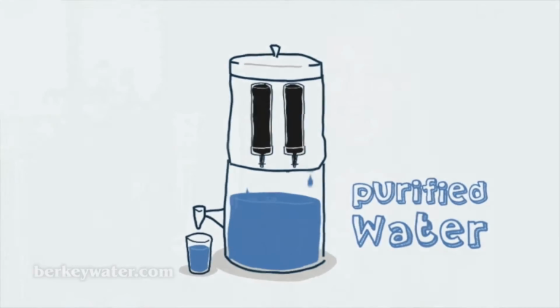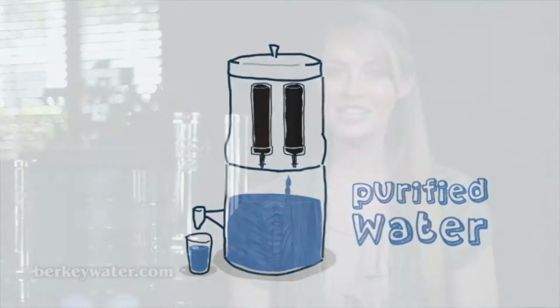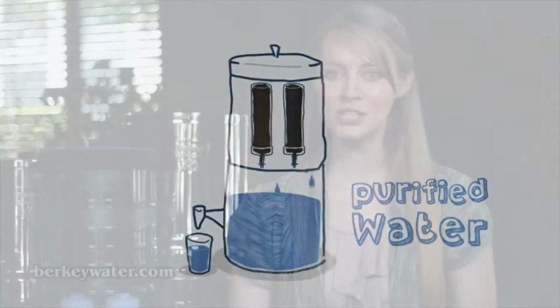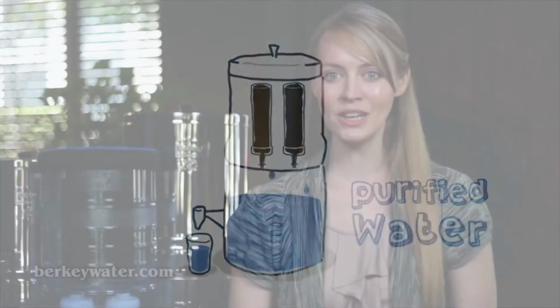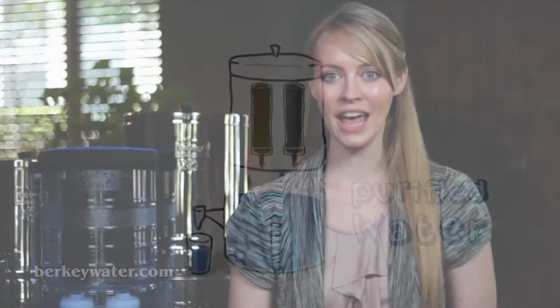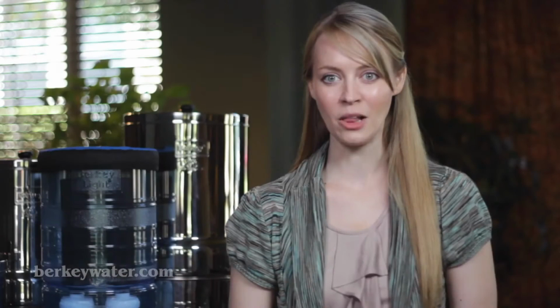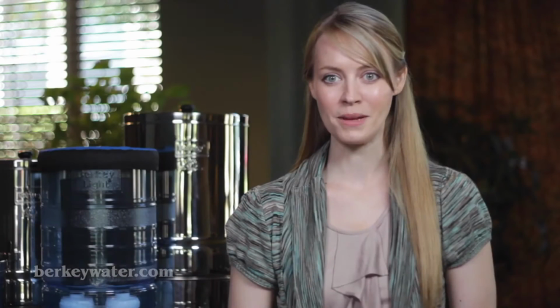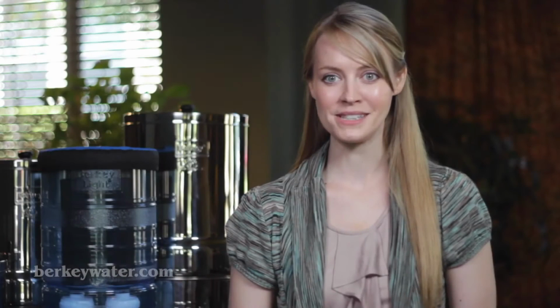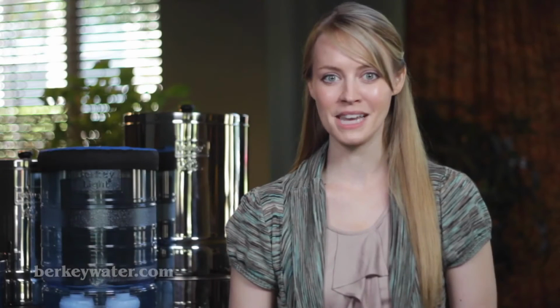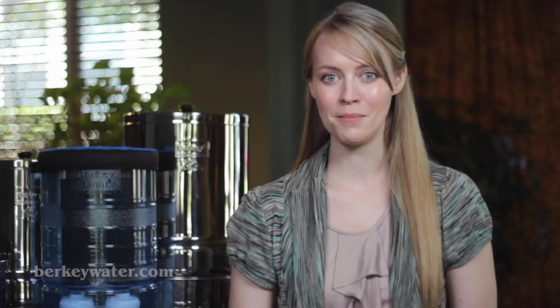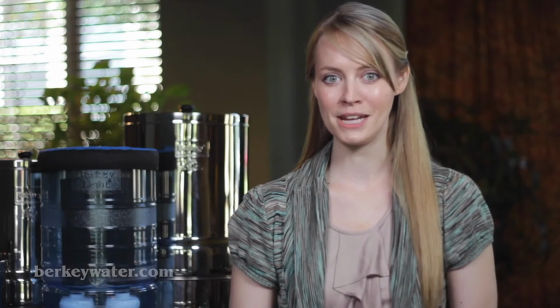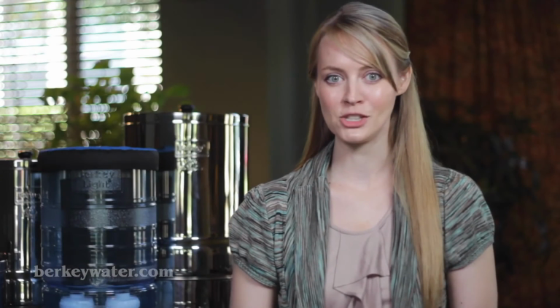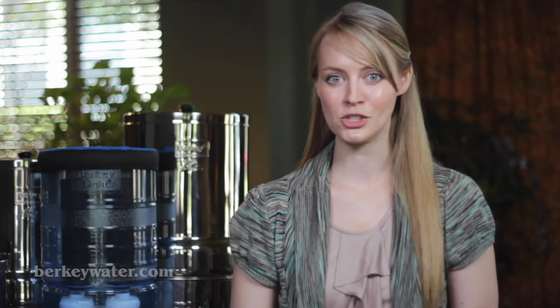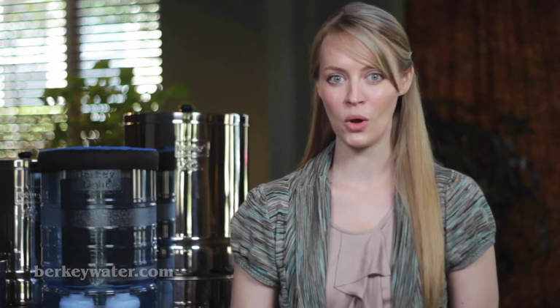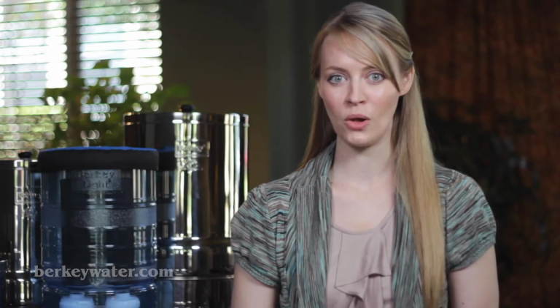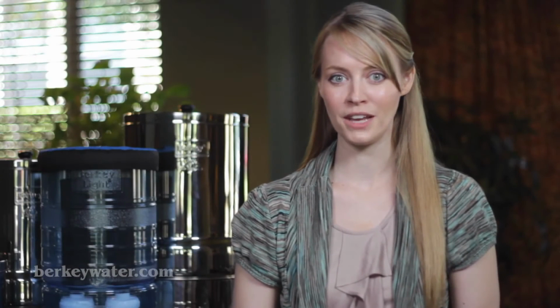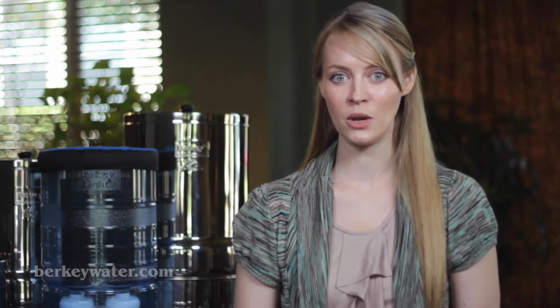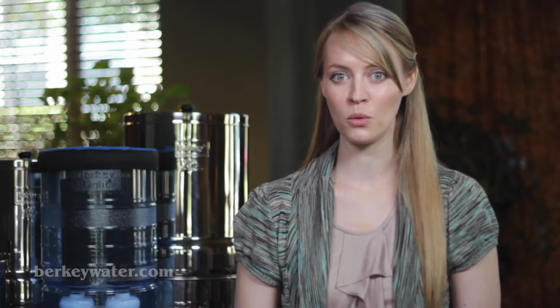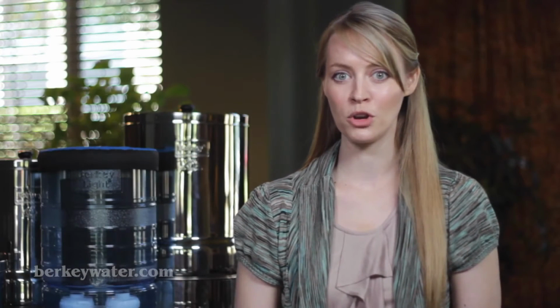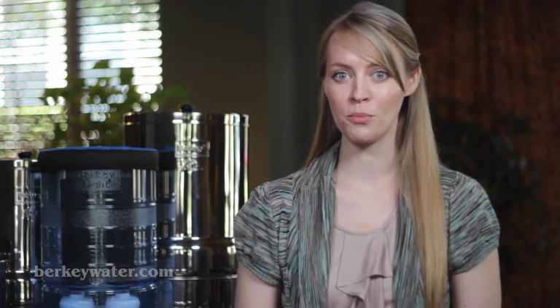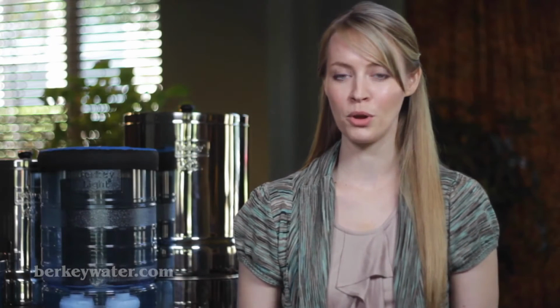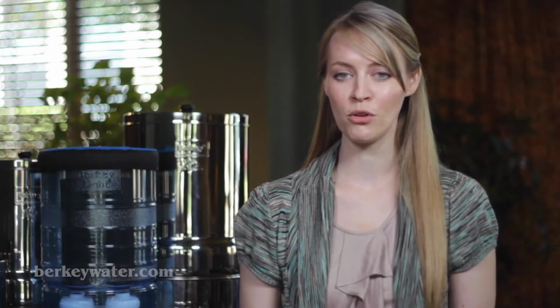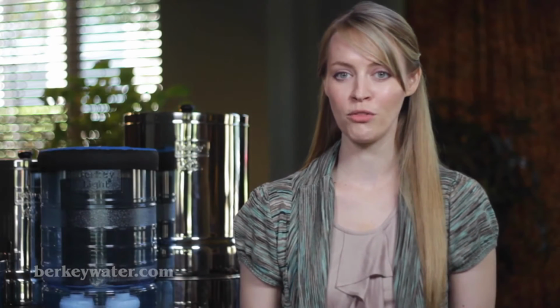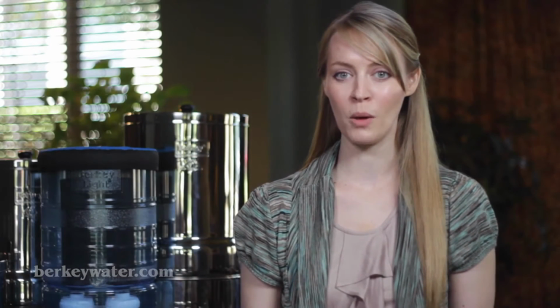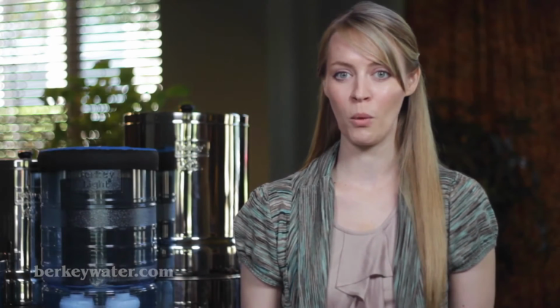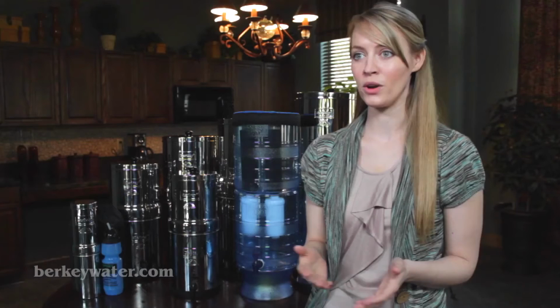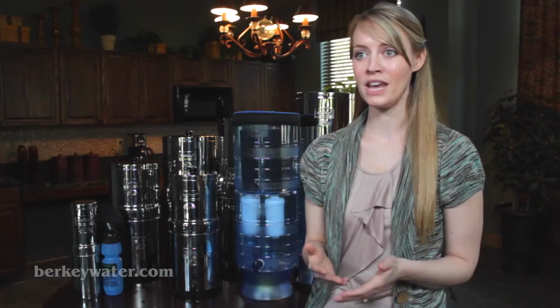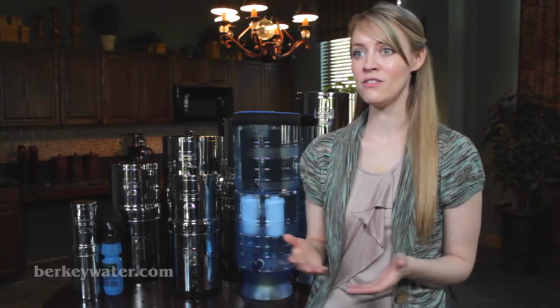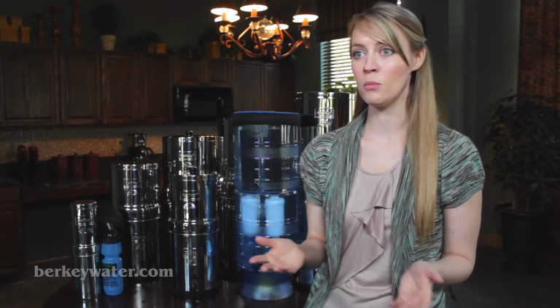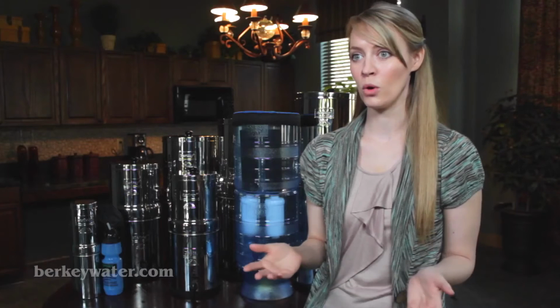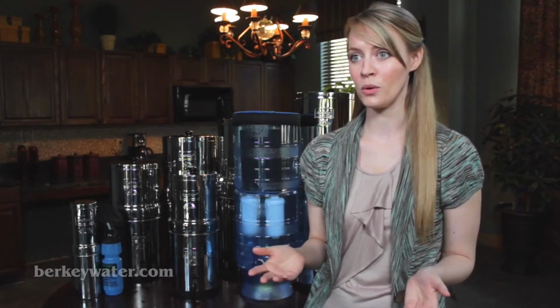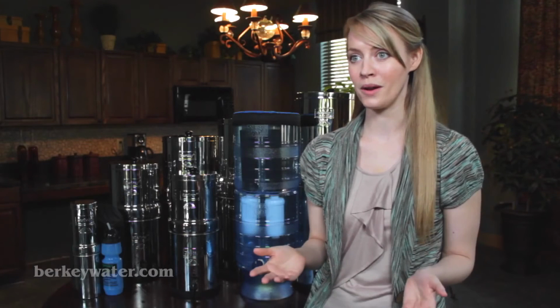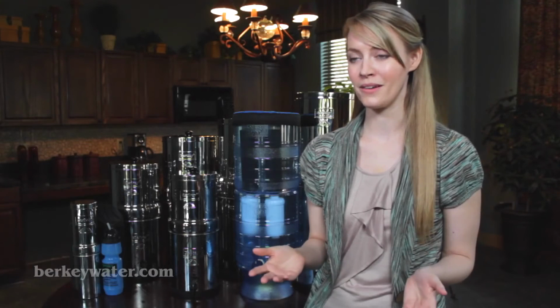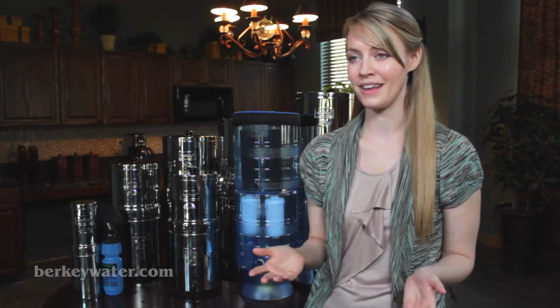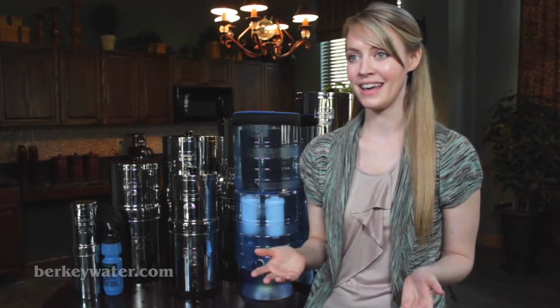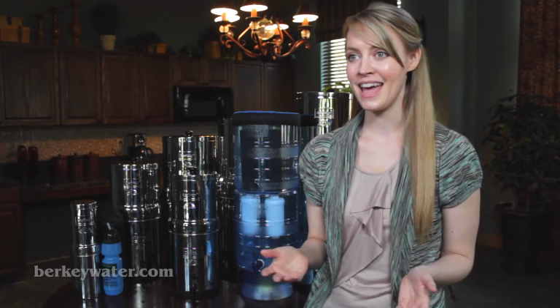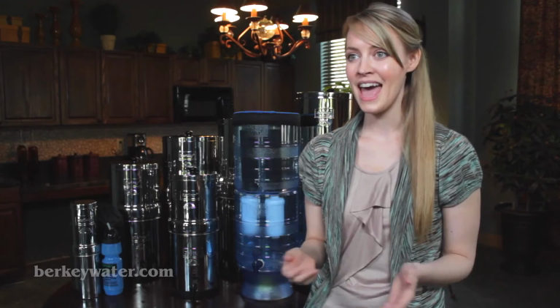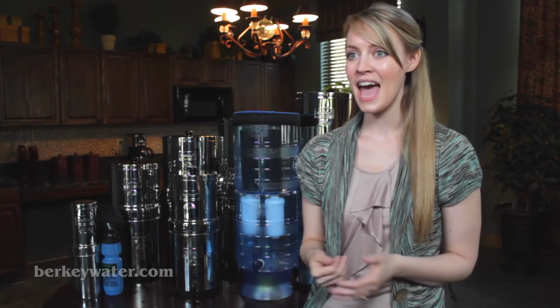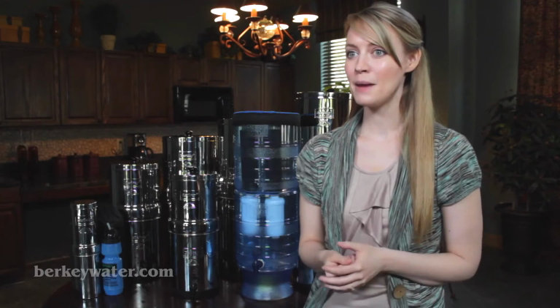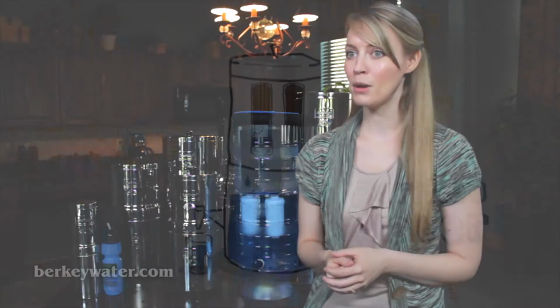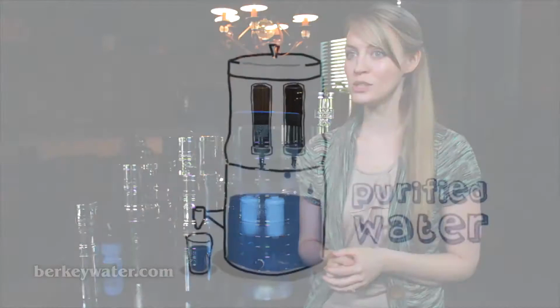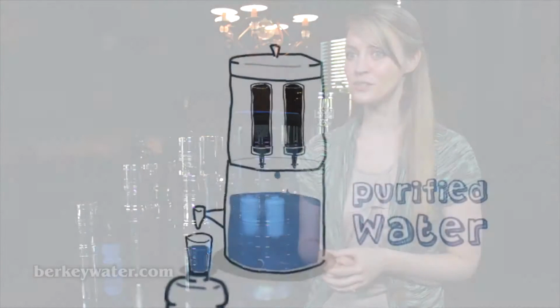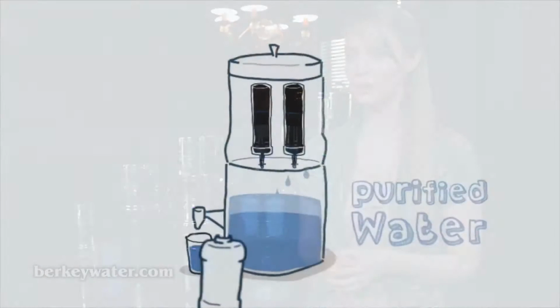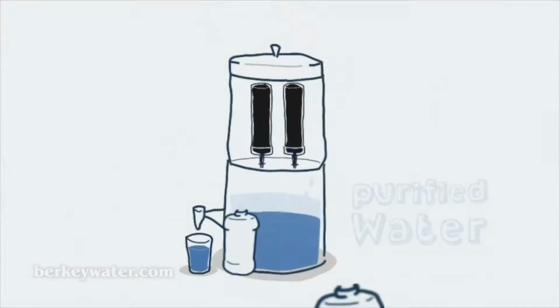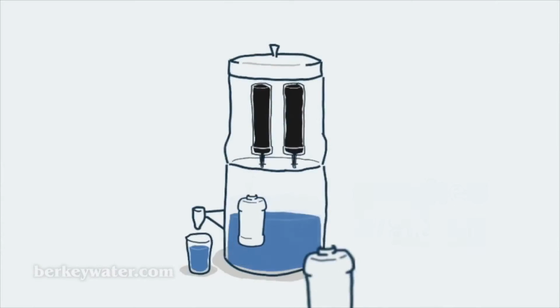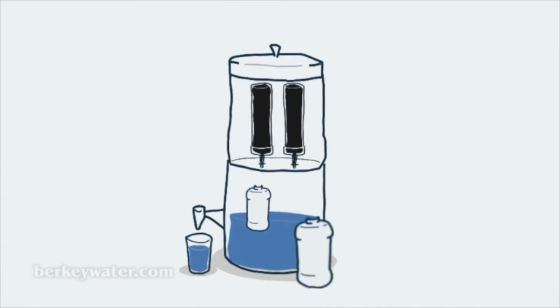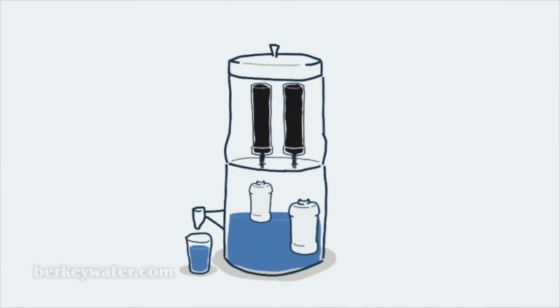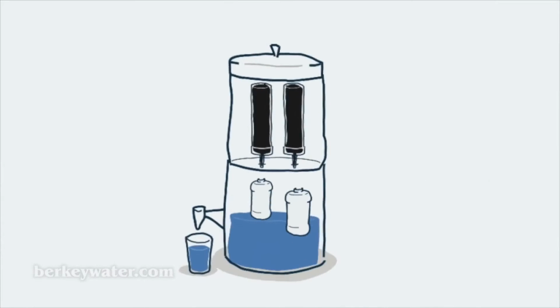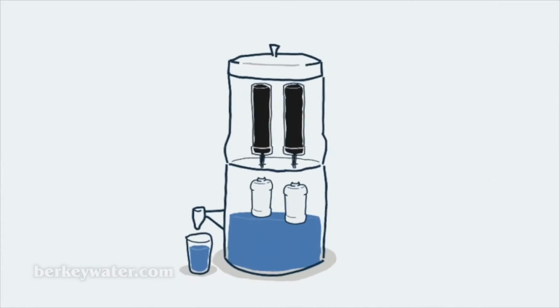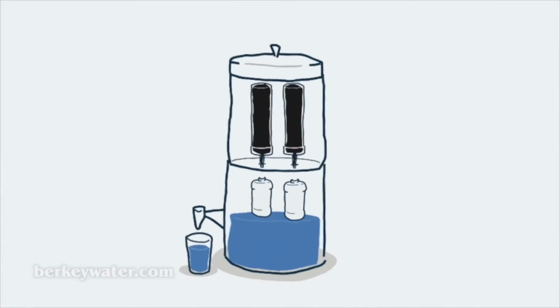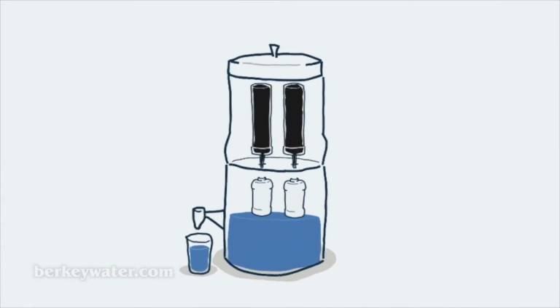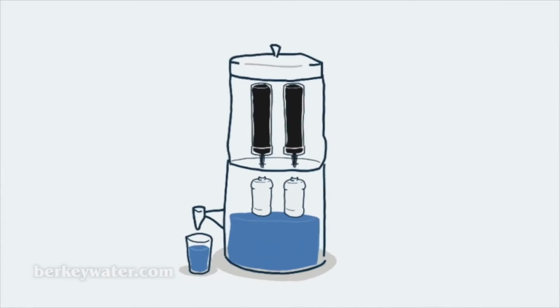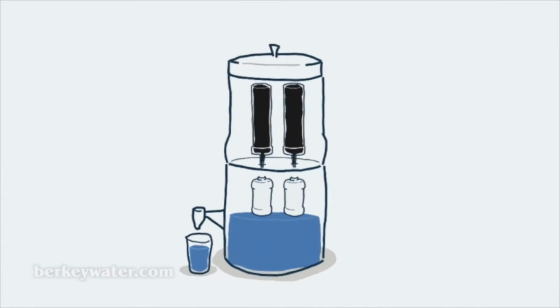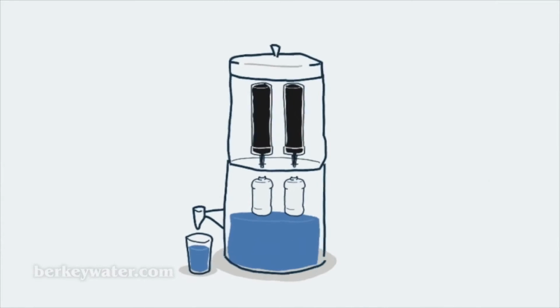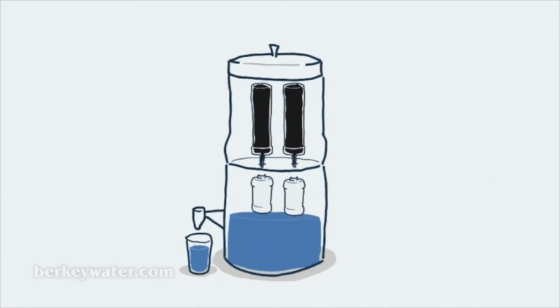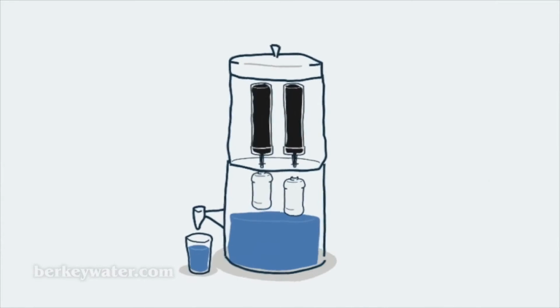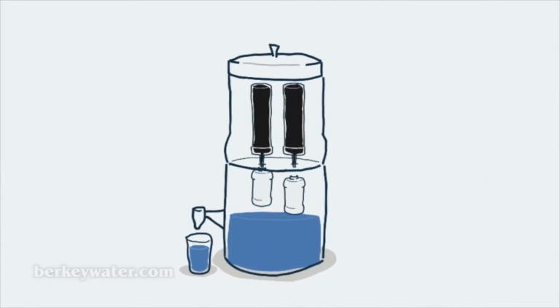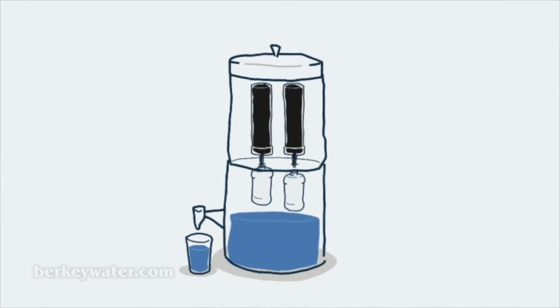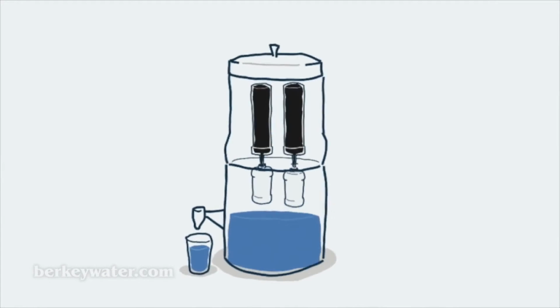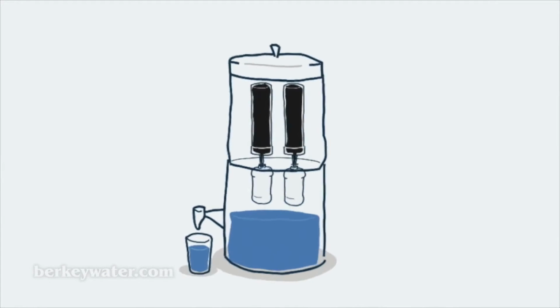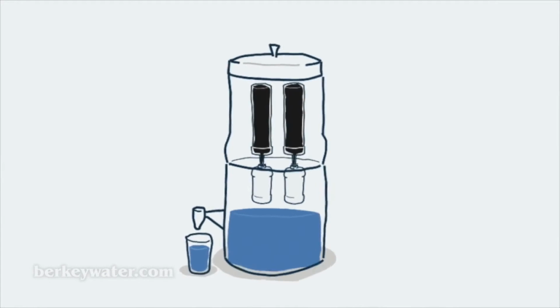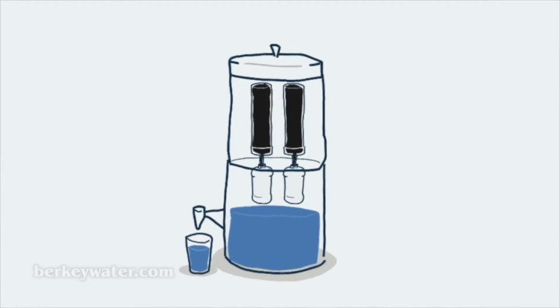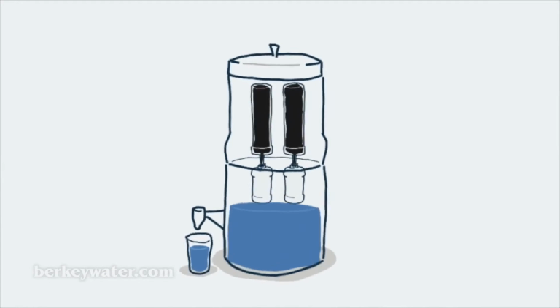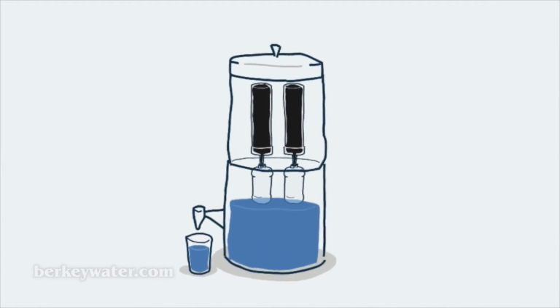Additional elements can be installed in order to purify water even more quickly, and post filters are available that remove fluoride from your water.